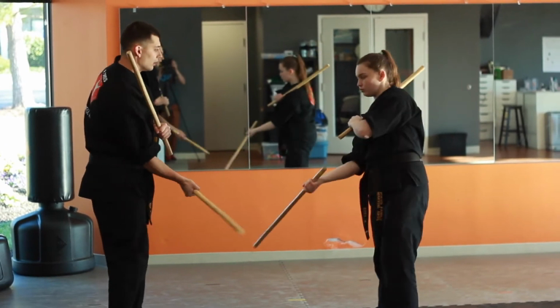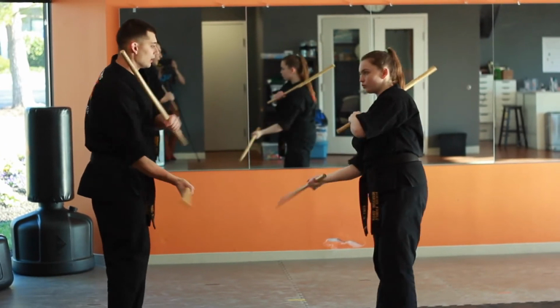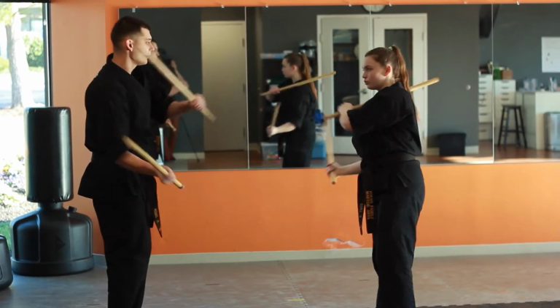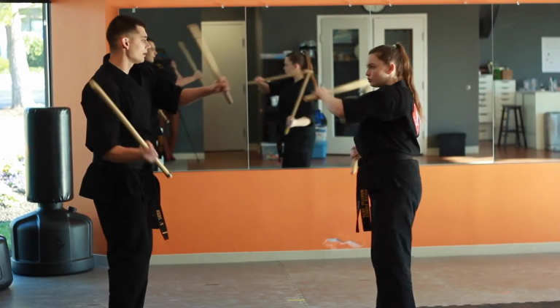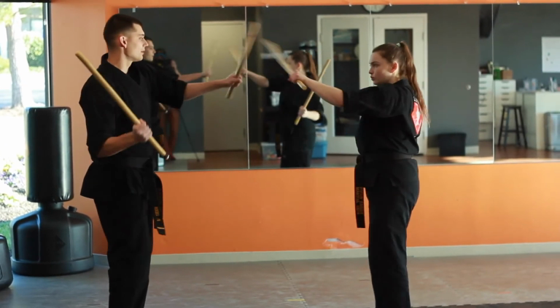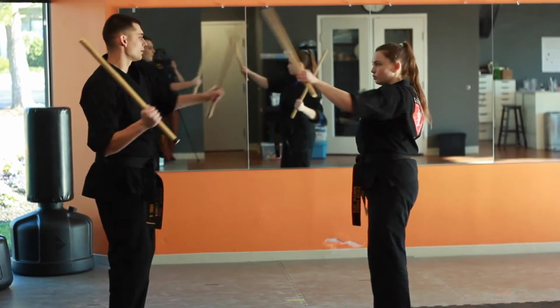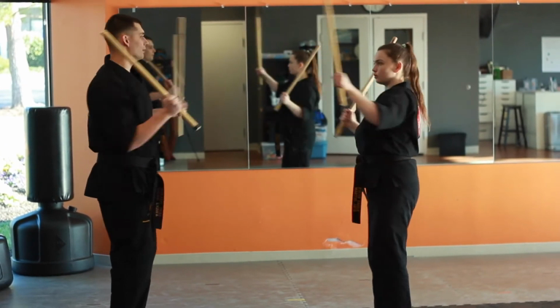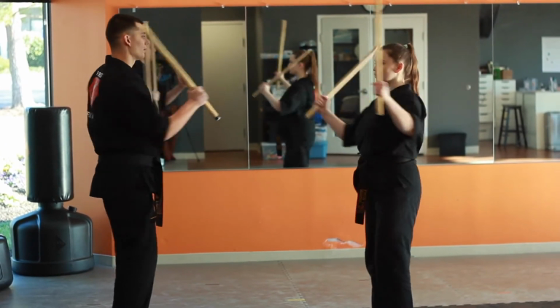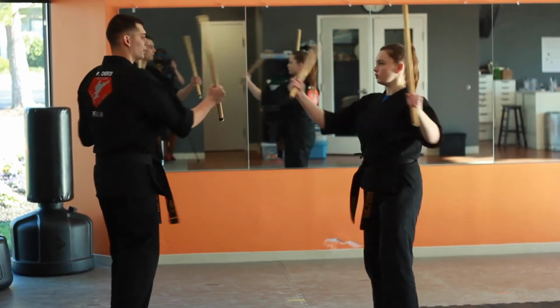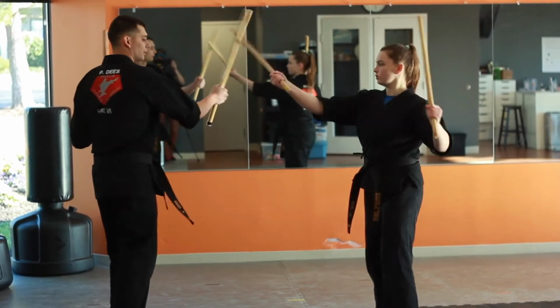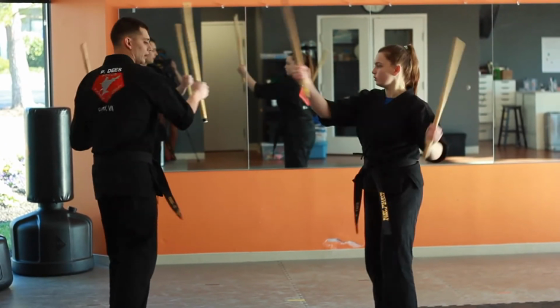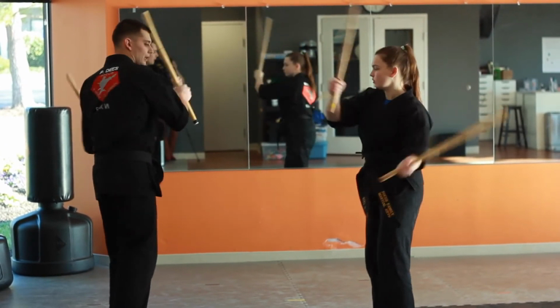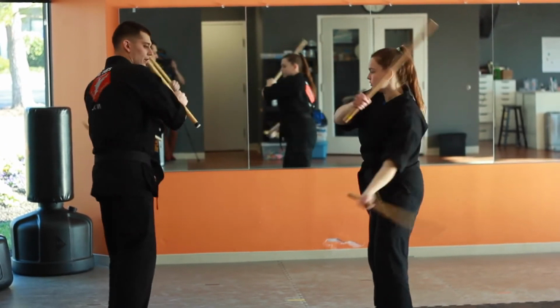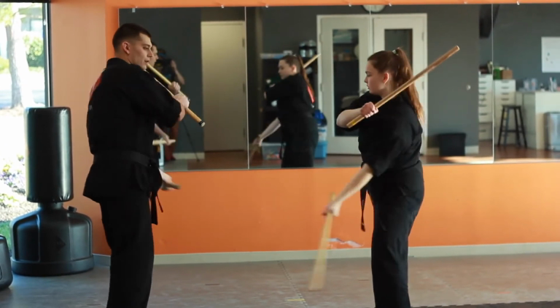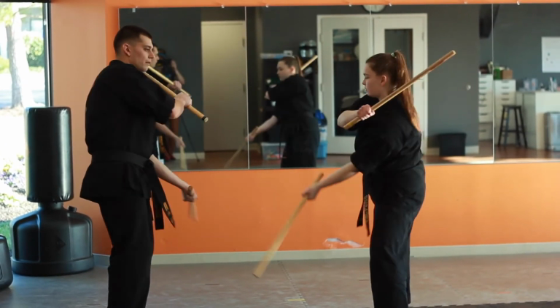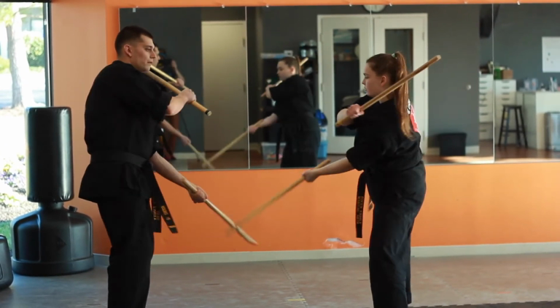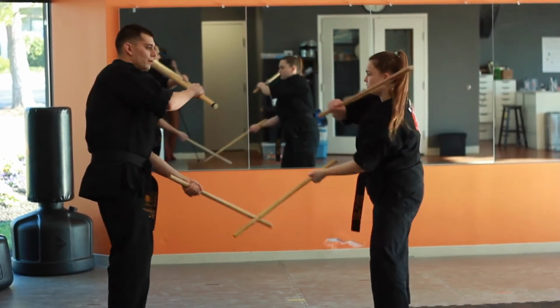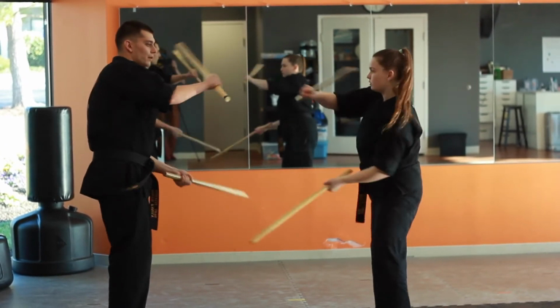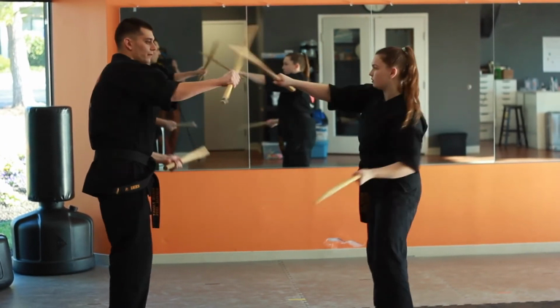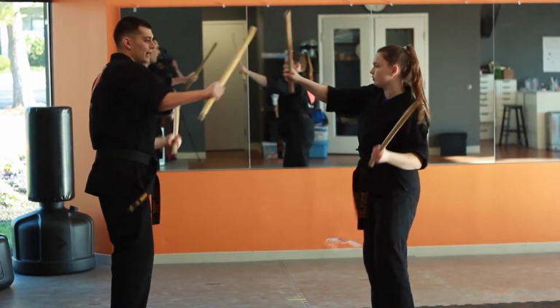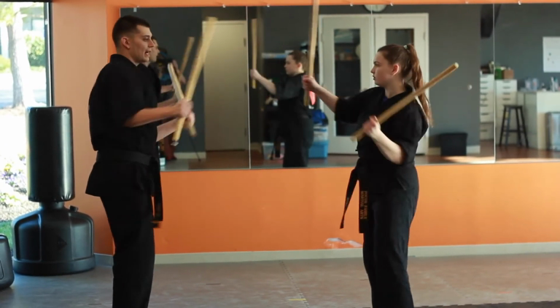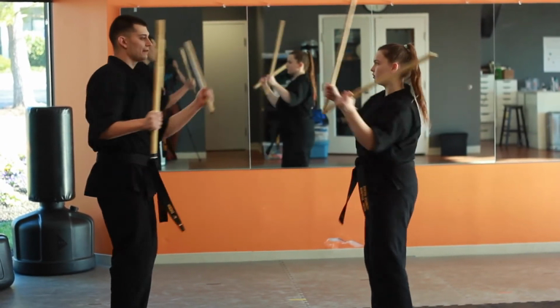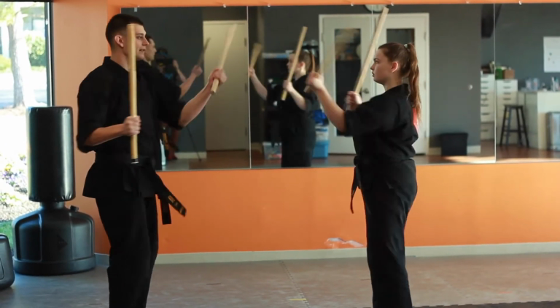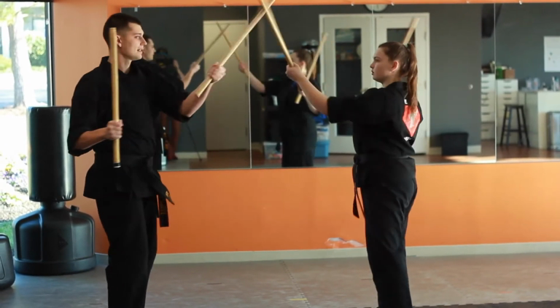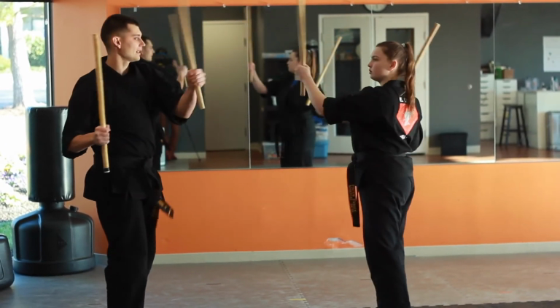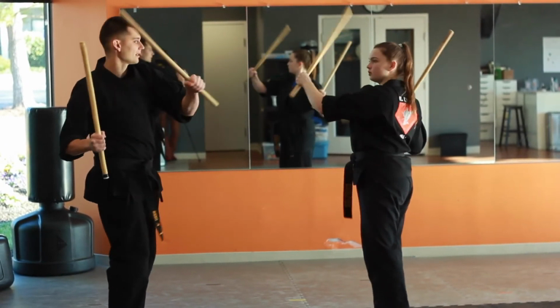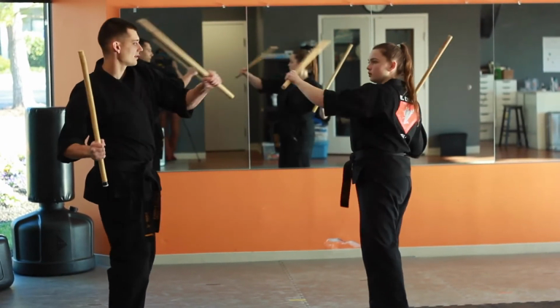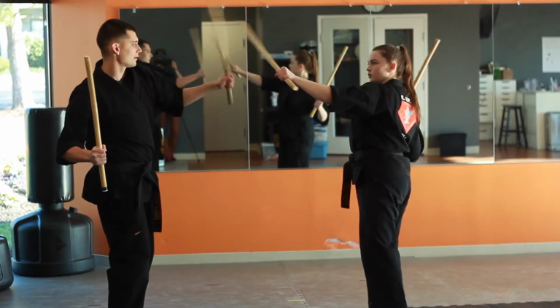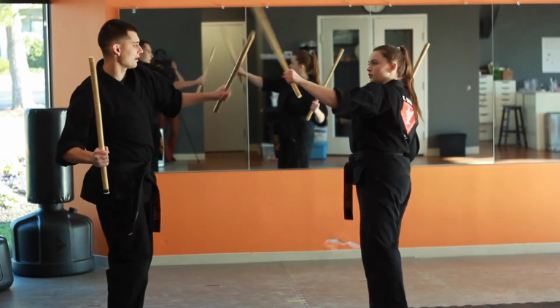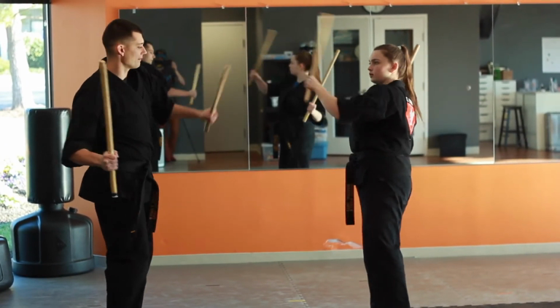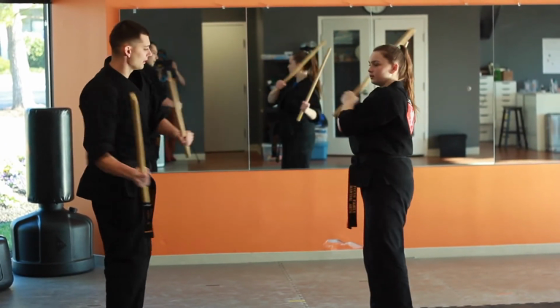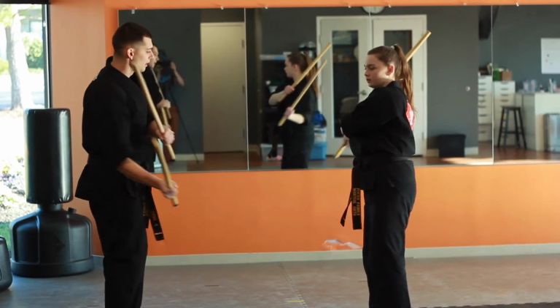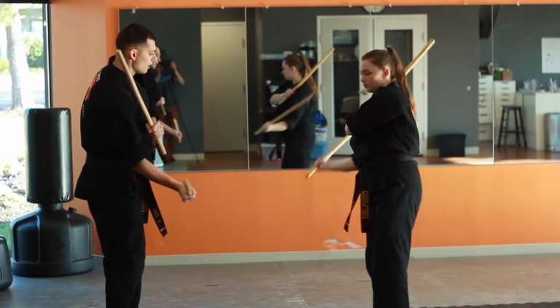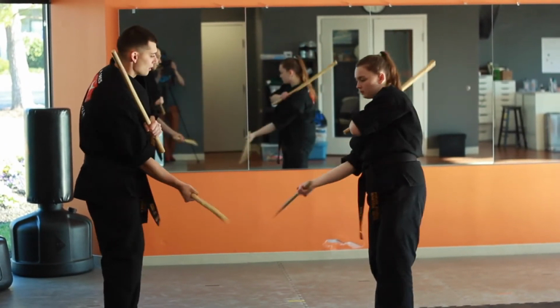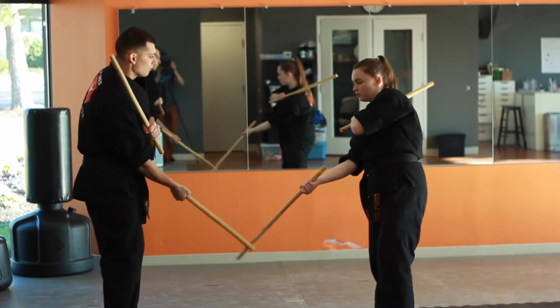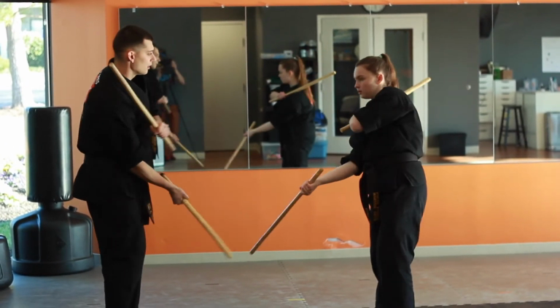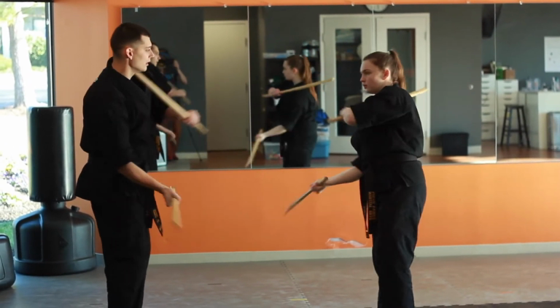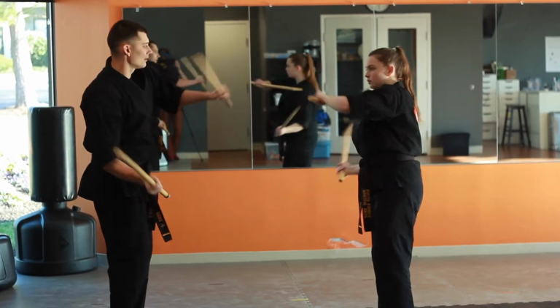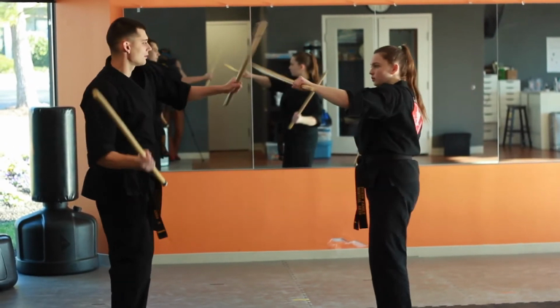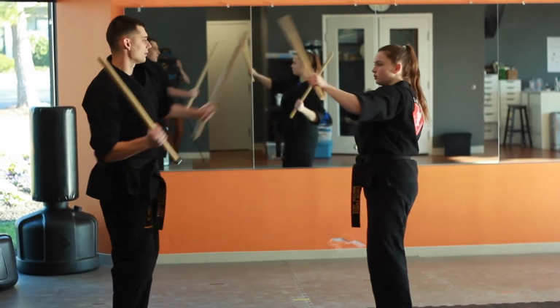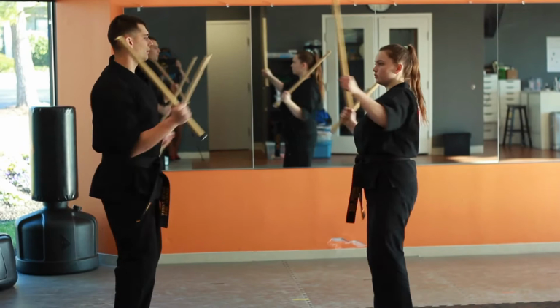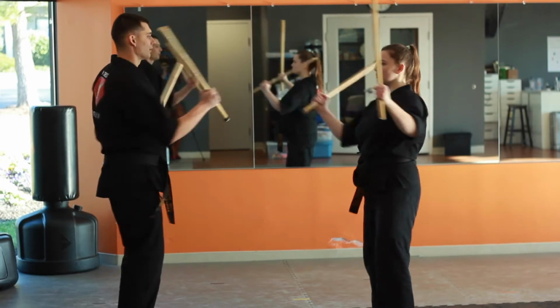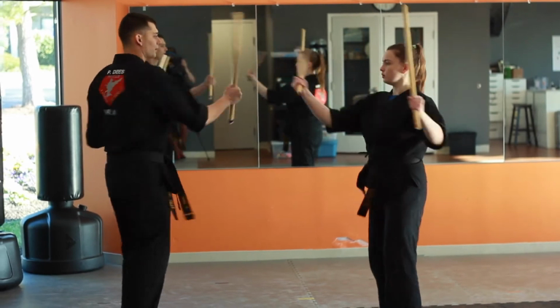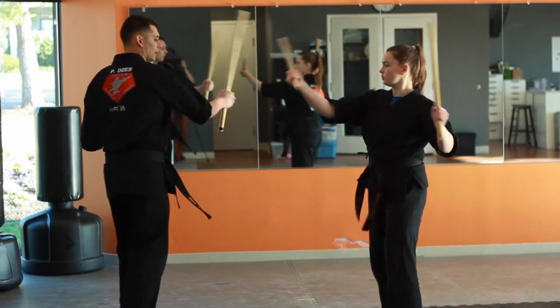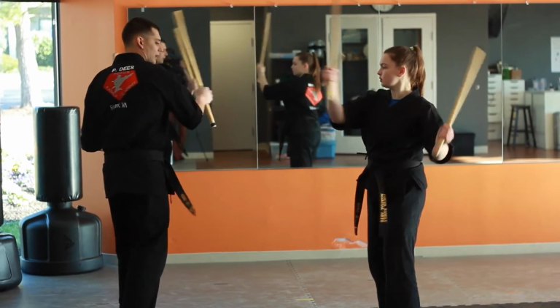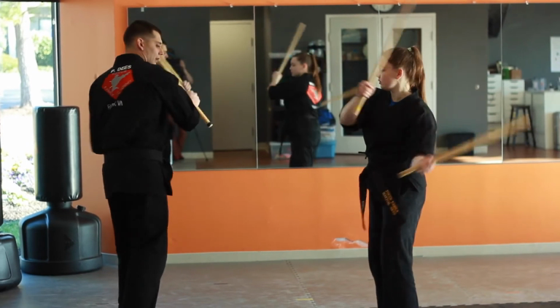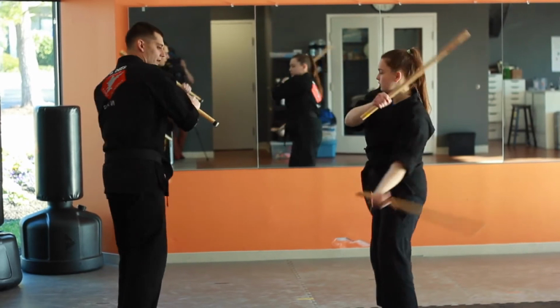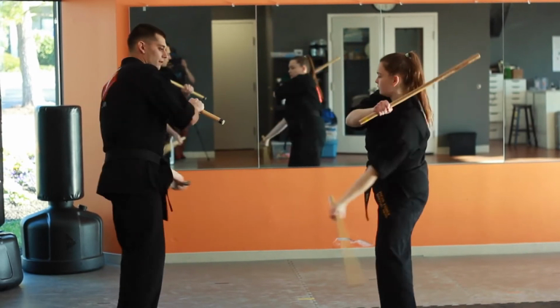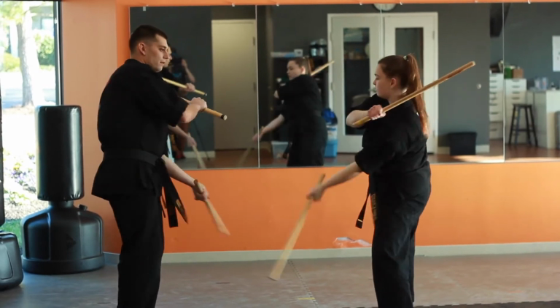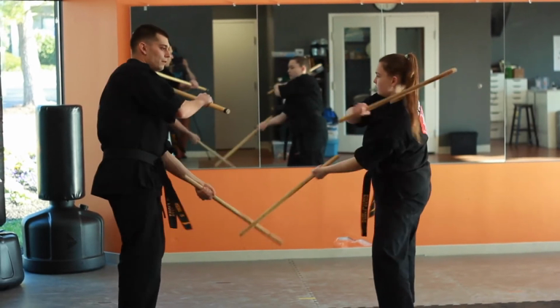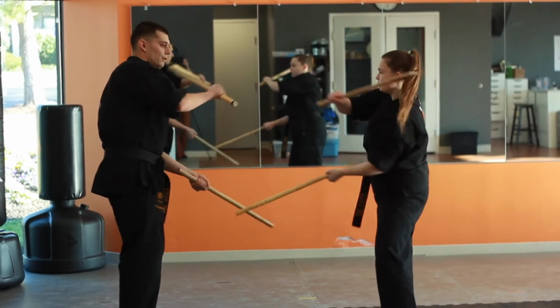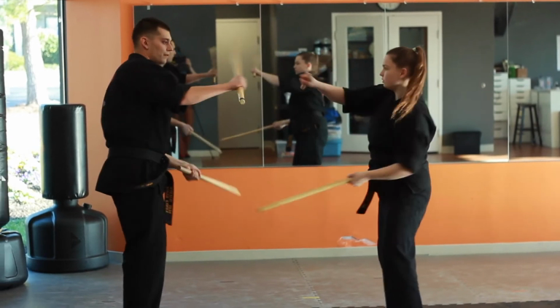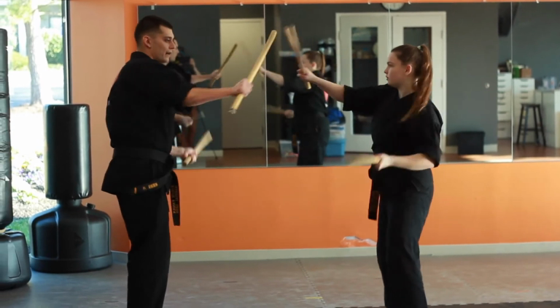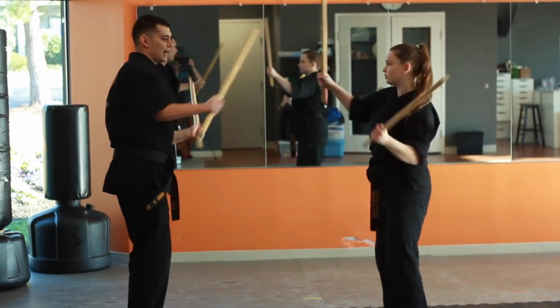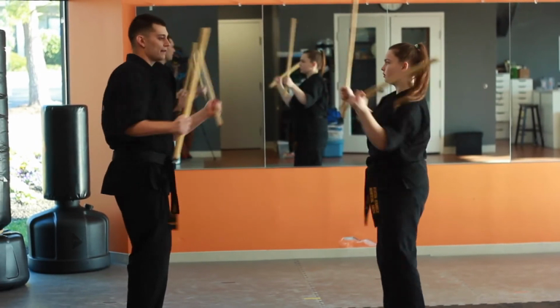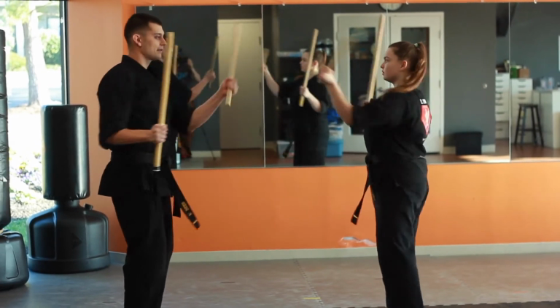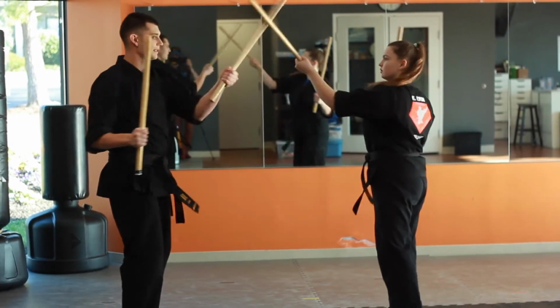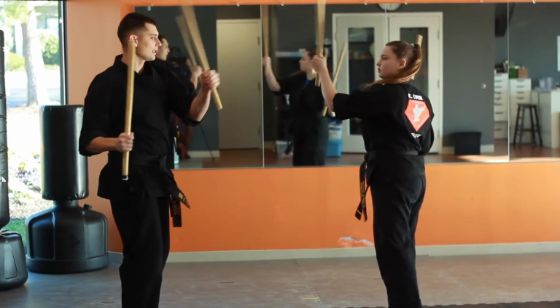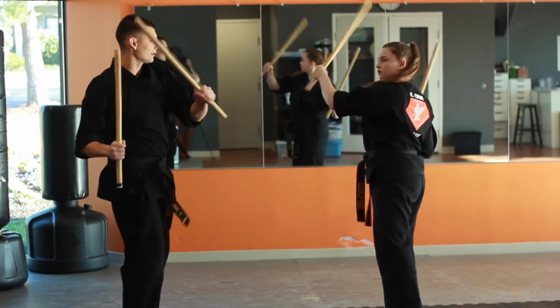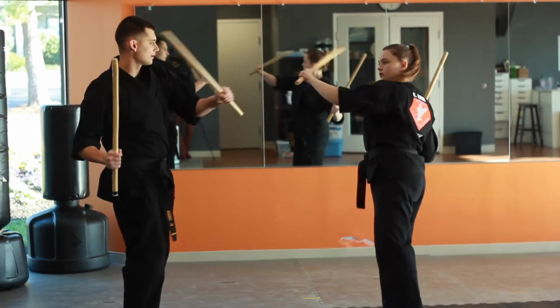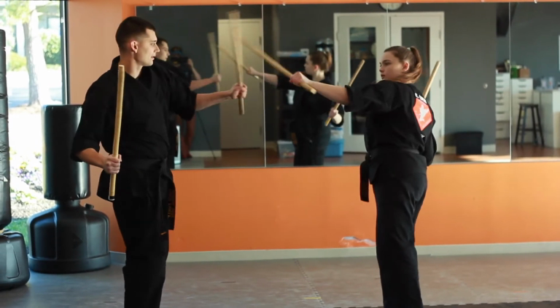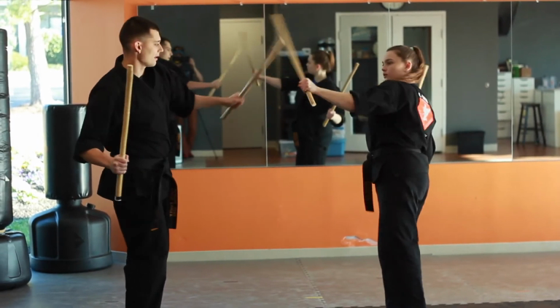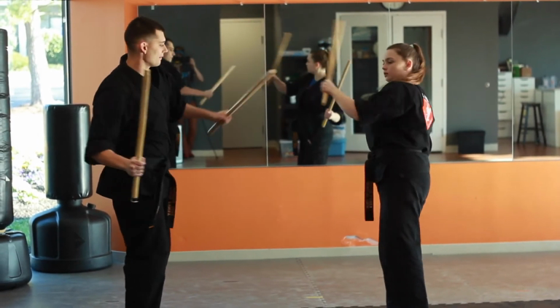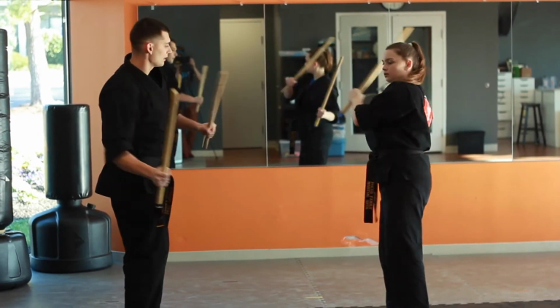Ready, go. One, two, three, four, five, six, seven. One, two, three, five, six, seven. One, two, three, five, six, seven. And time.